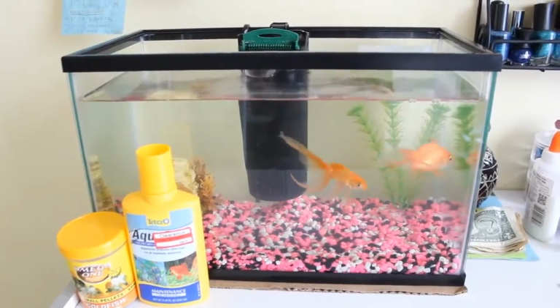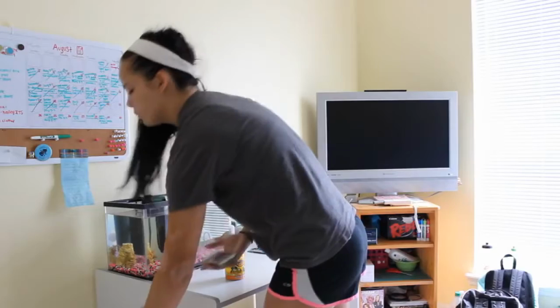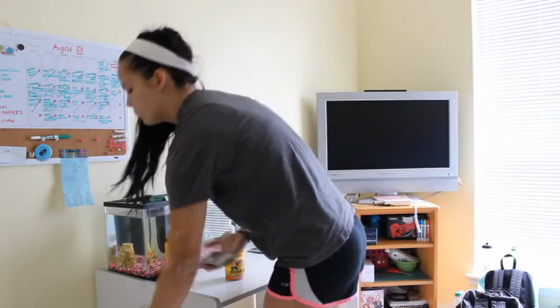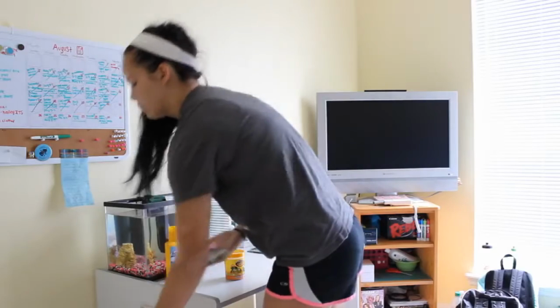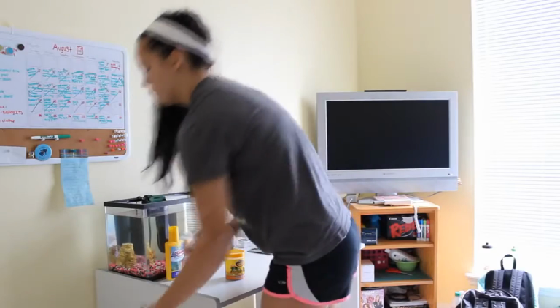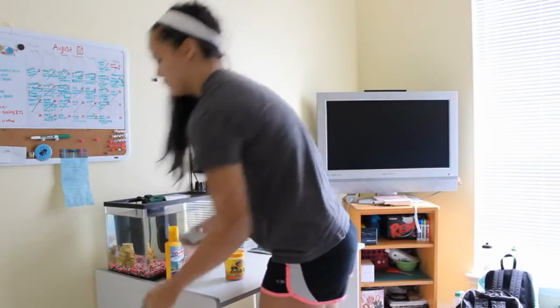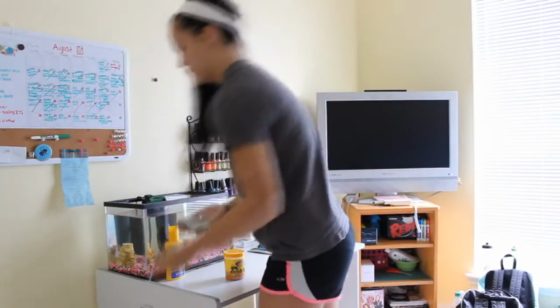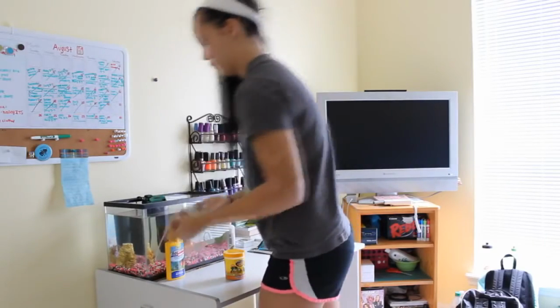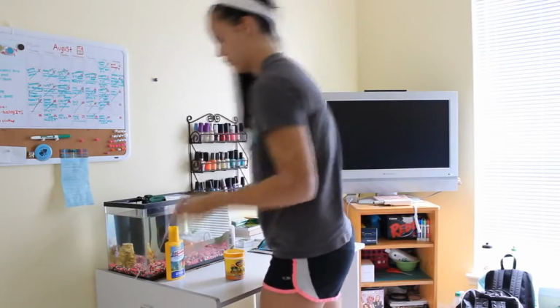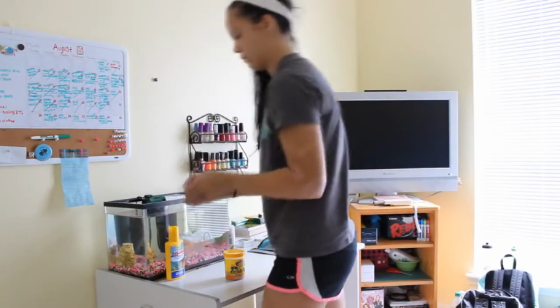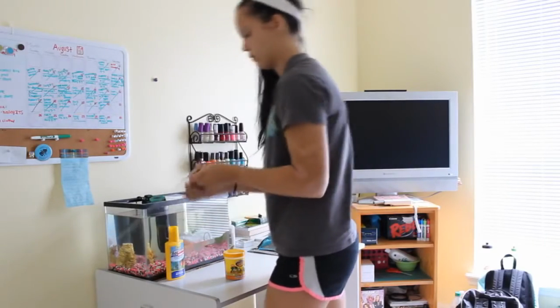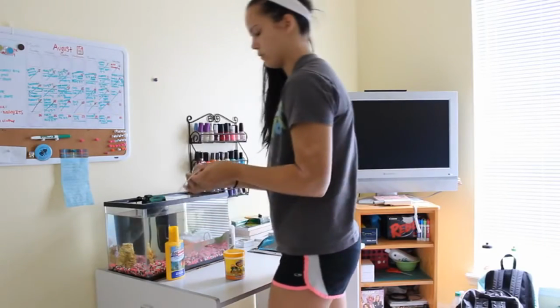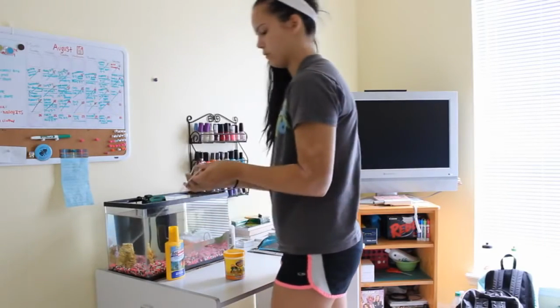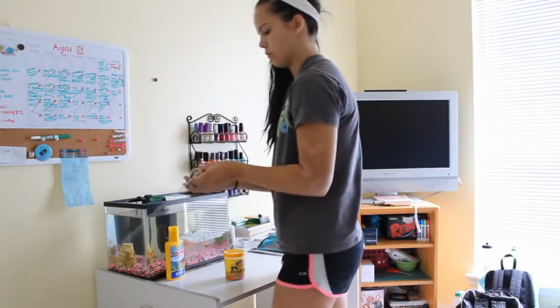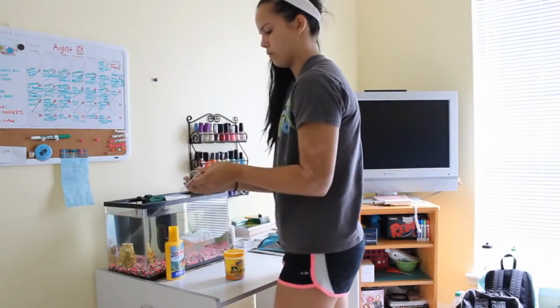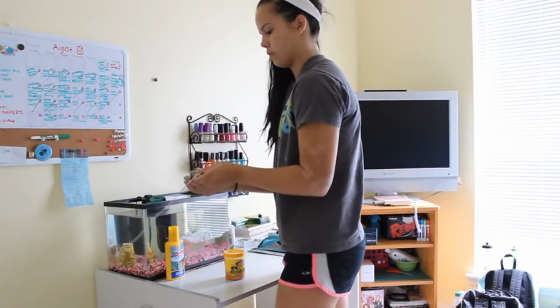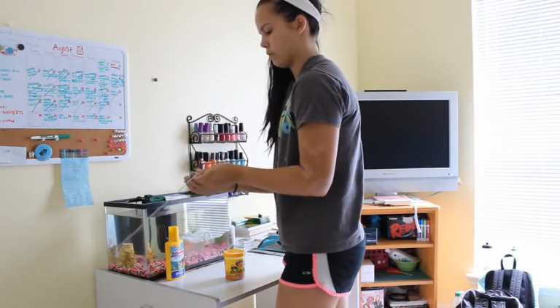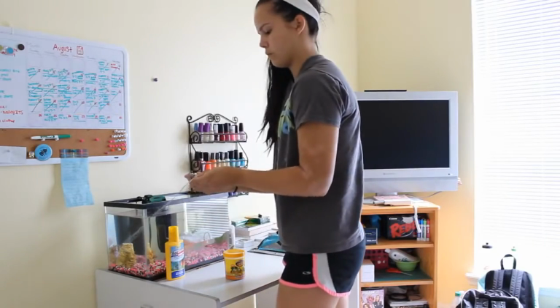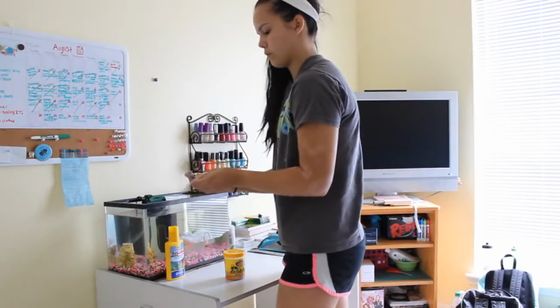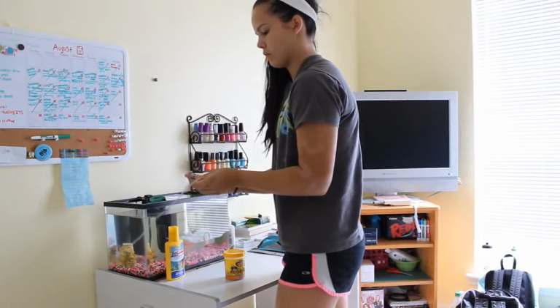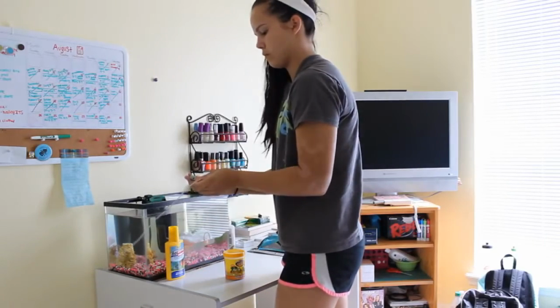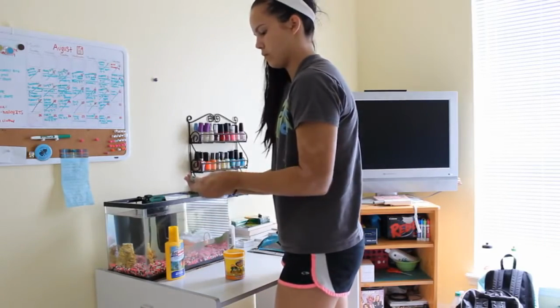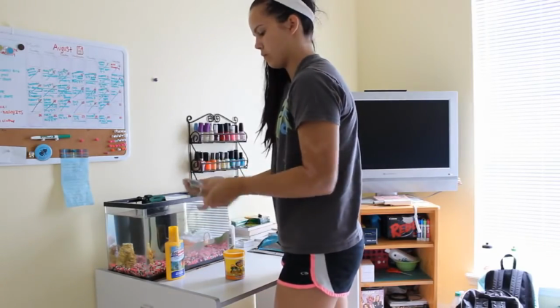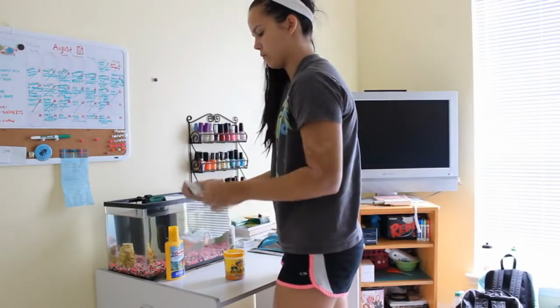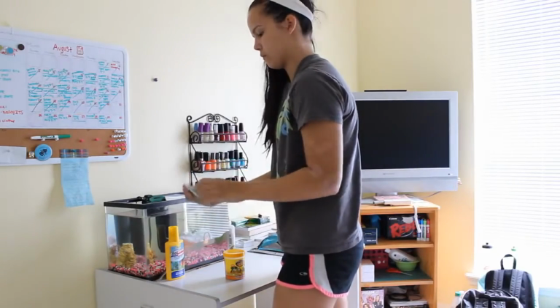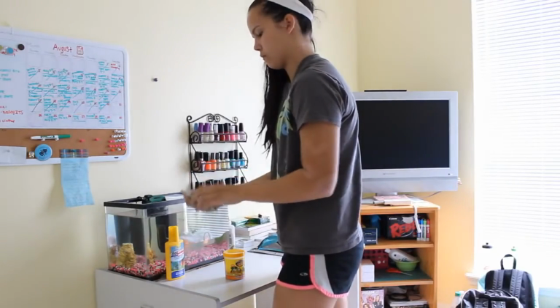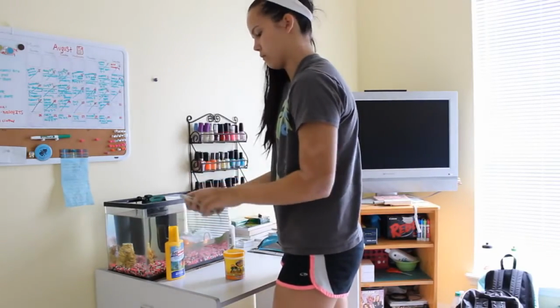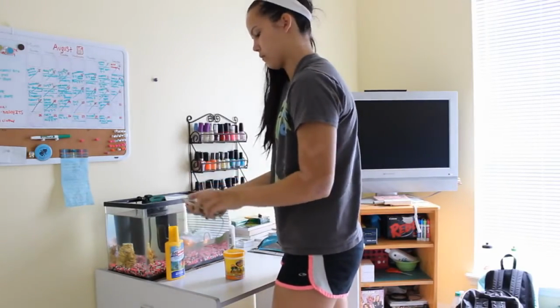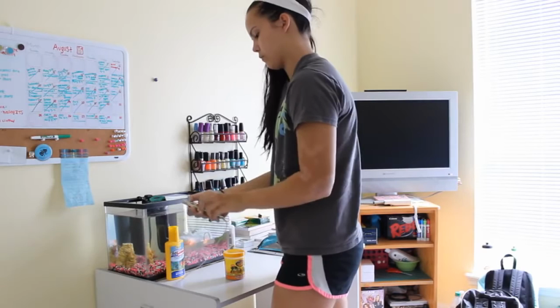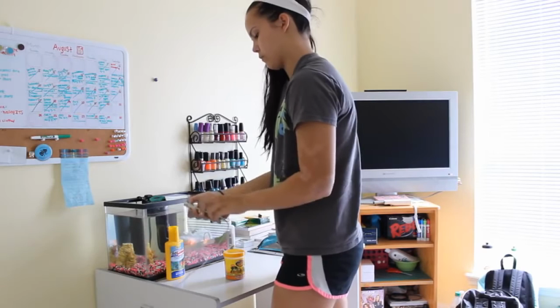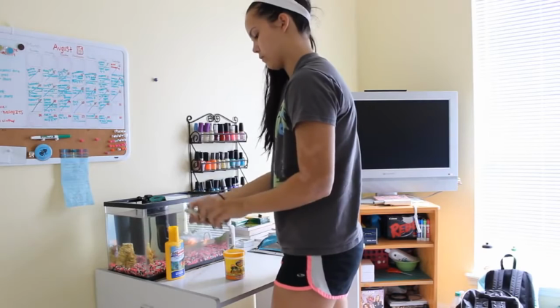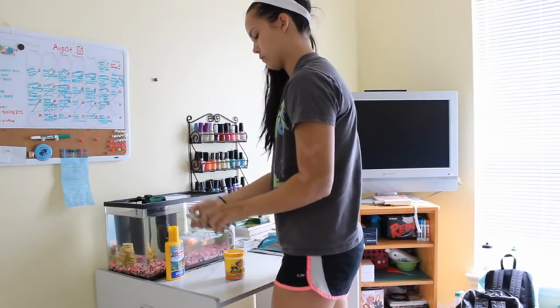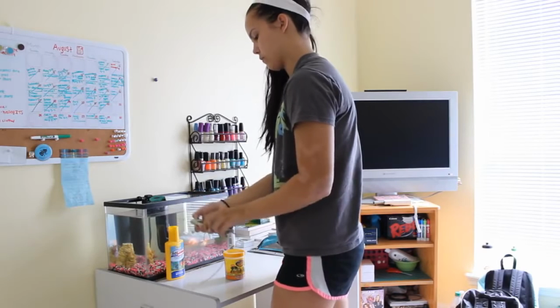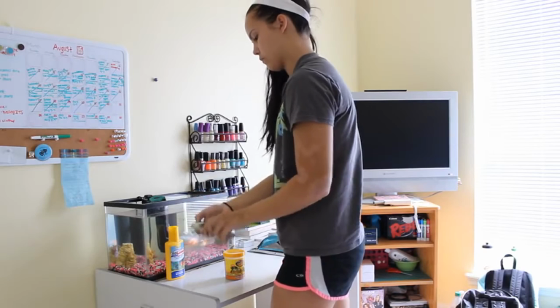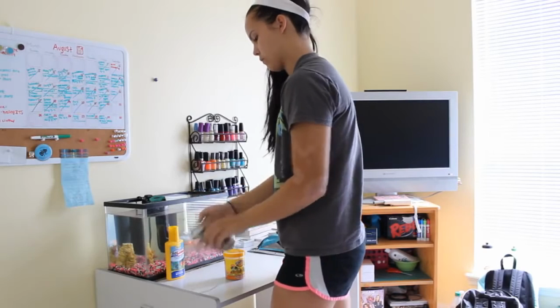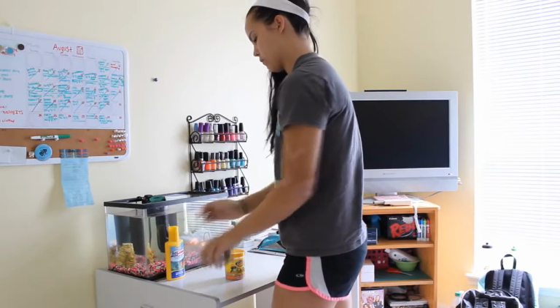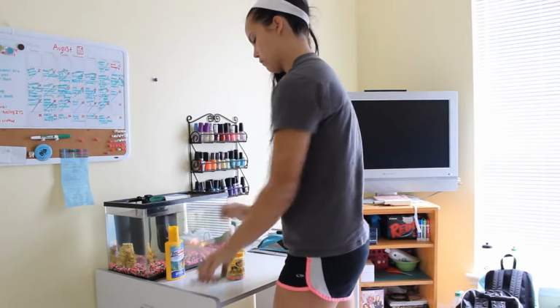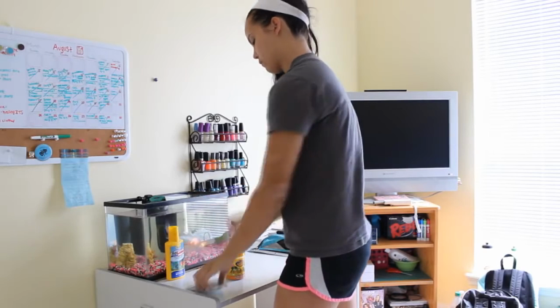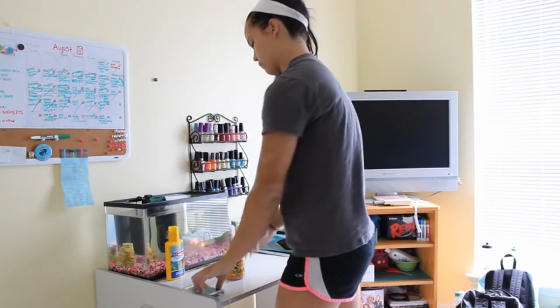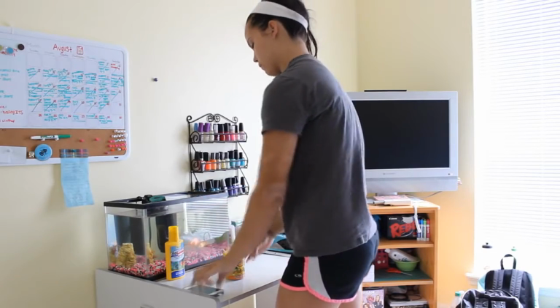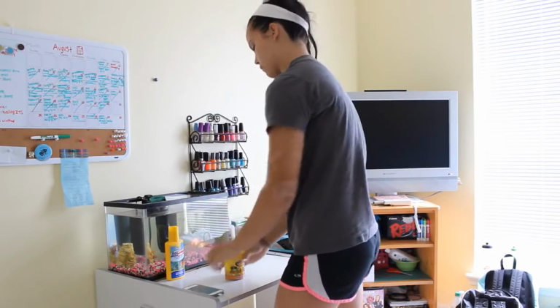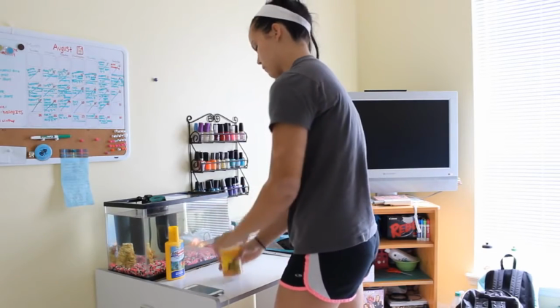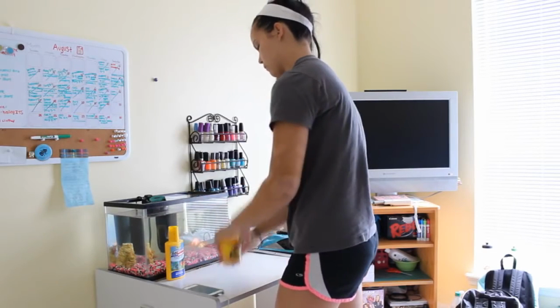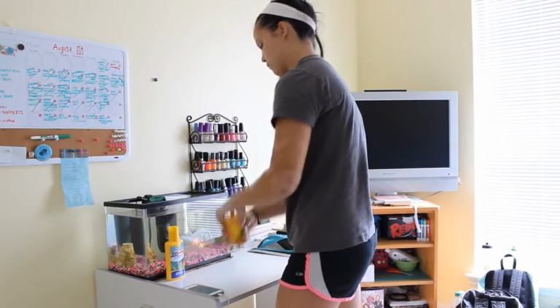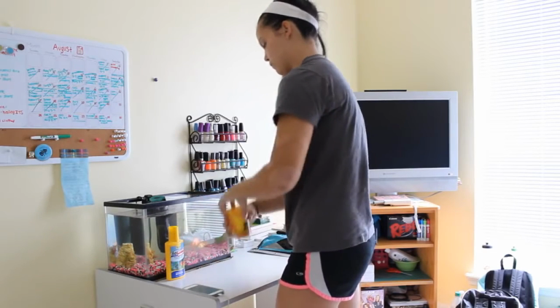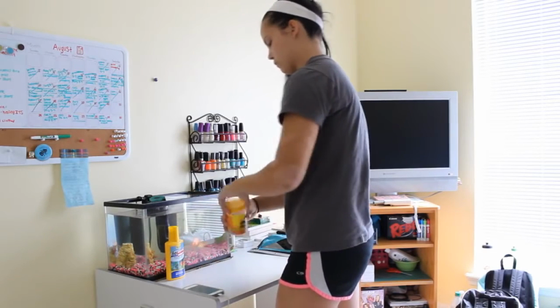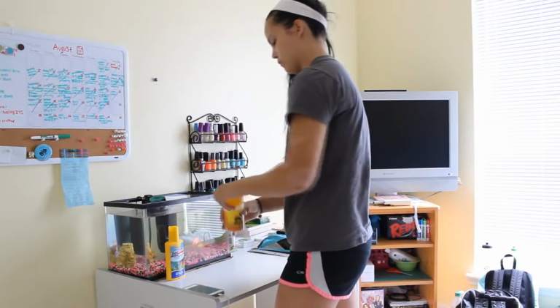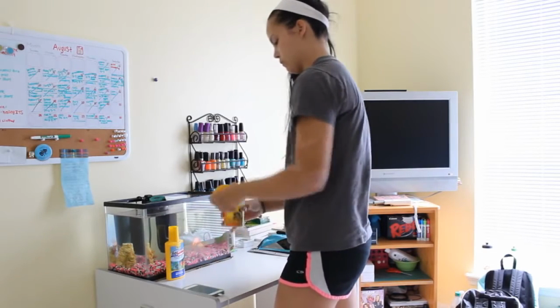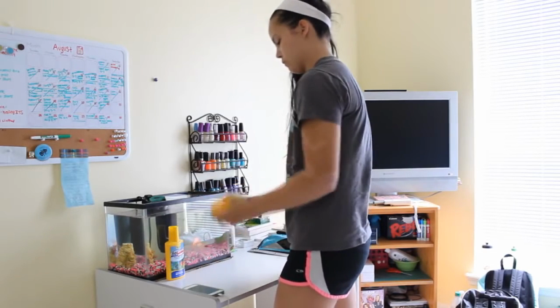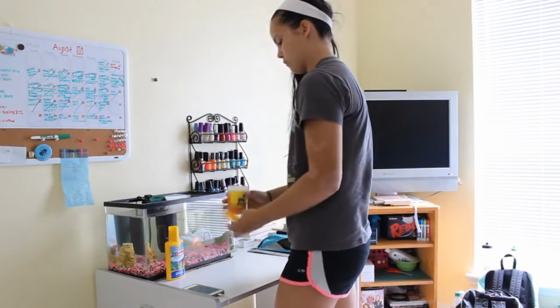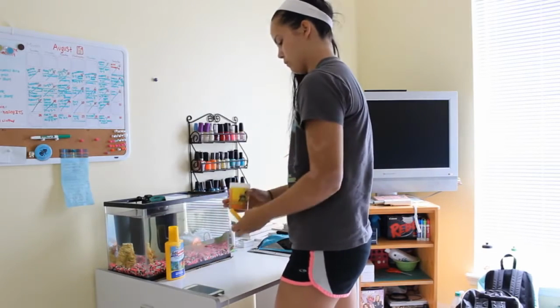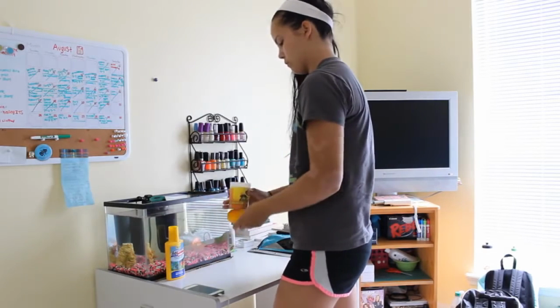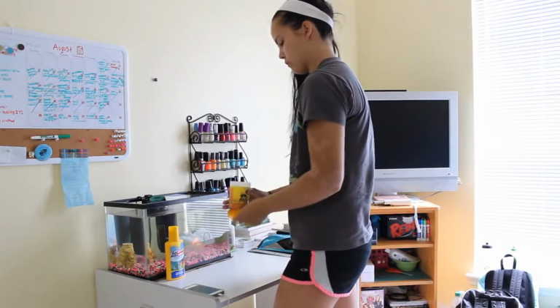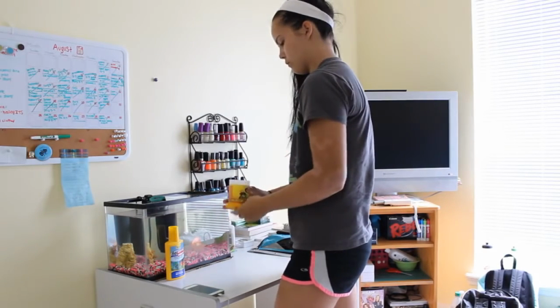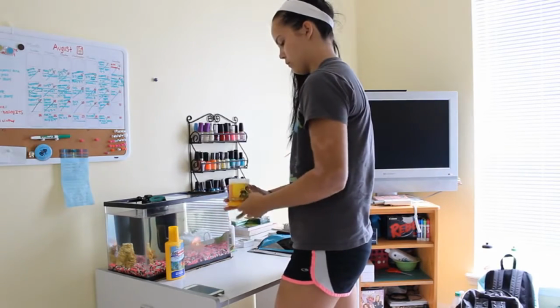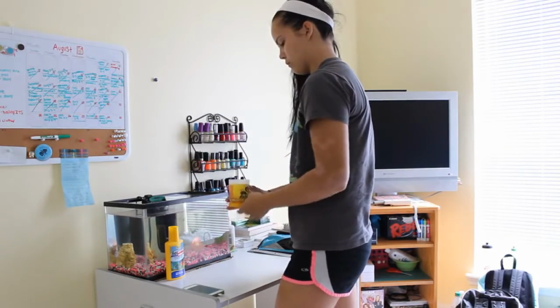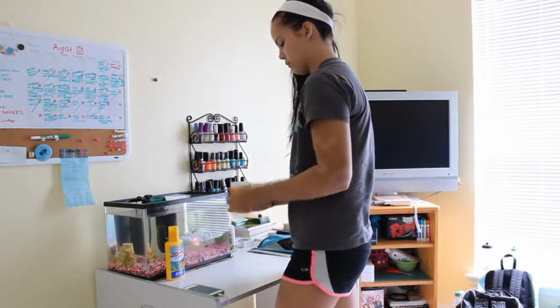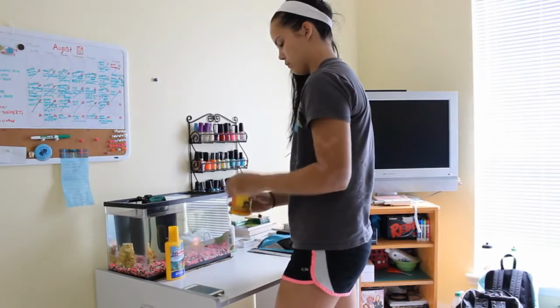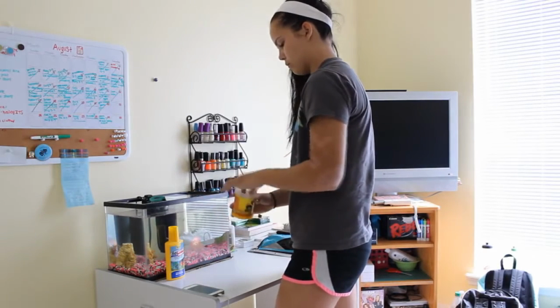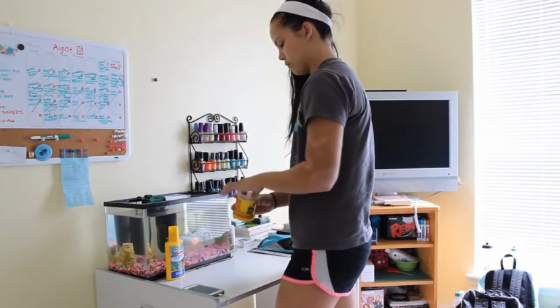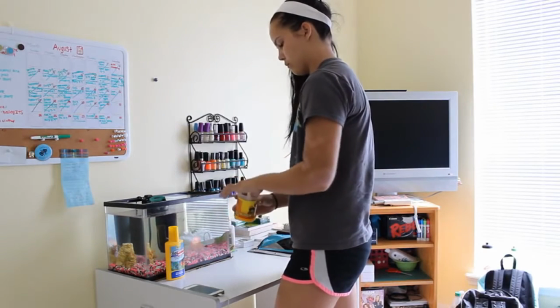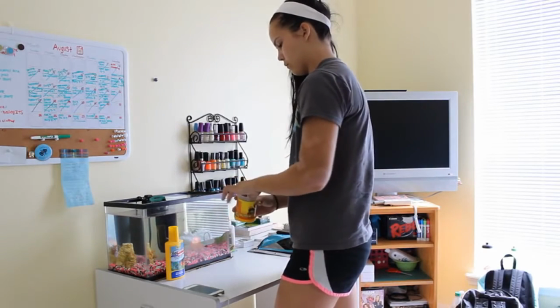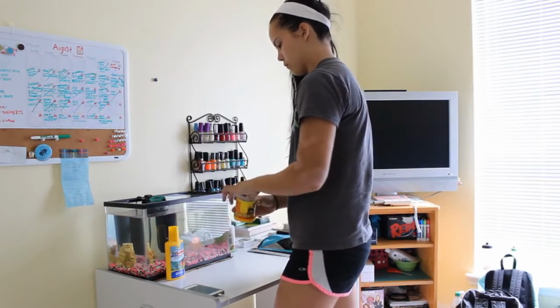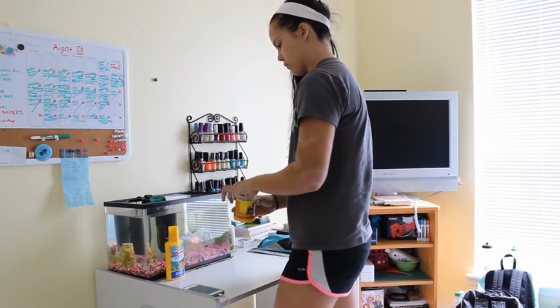Then I go plug my phone in and feed my fishies. Their names are Talia and Dory.